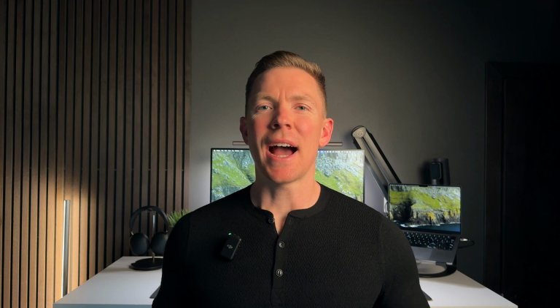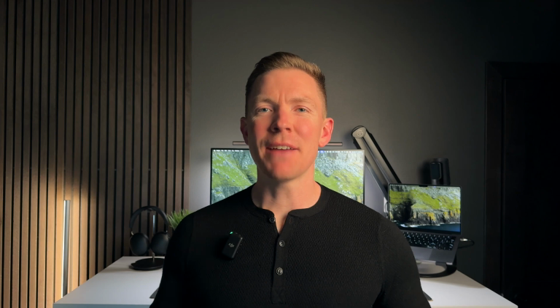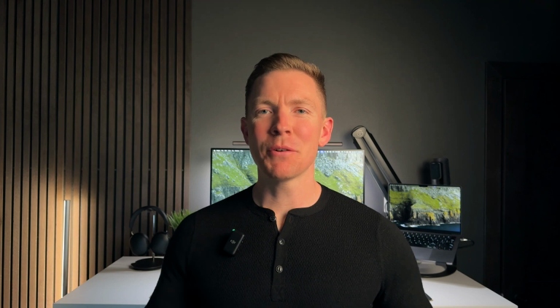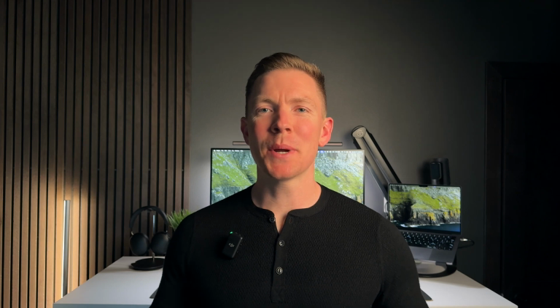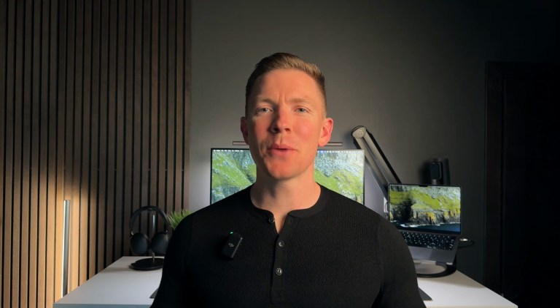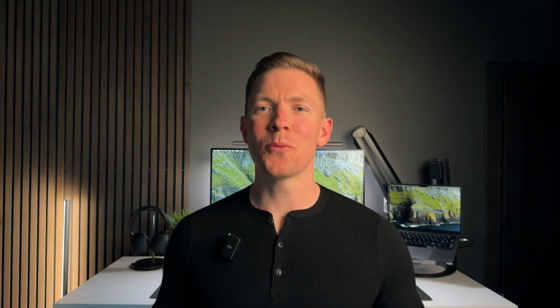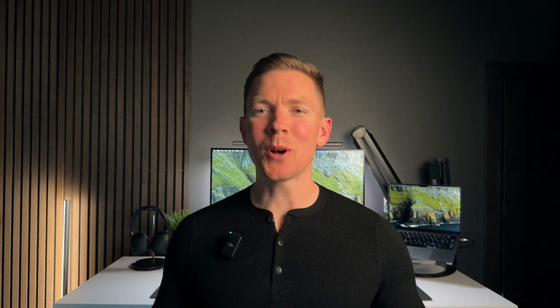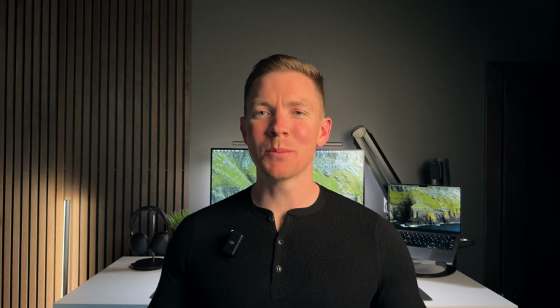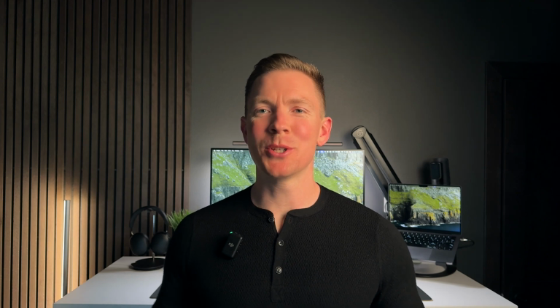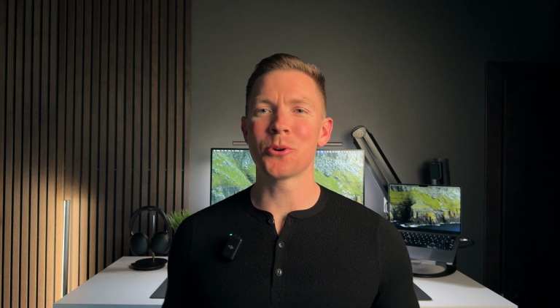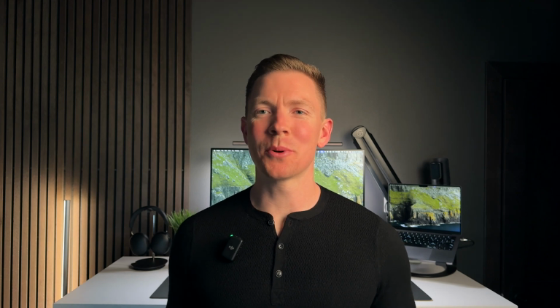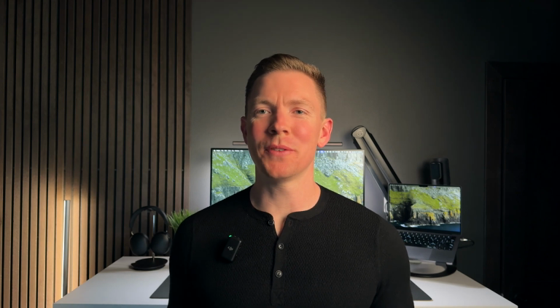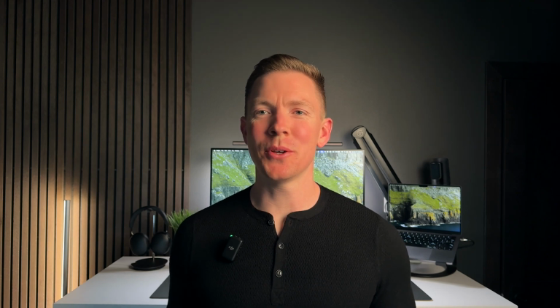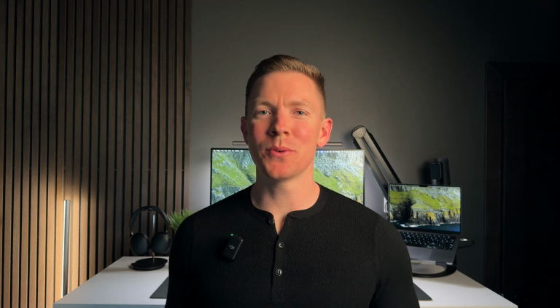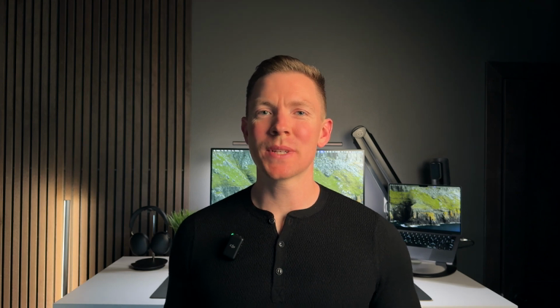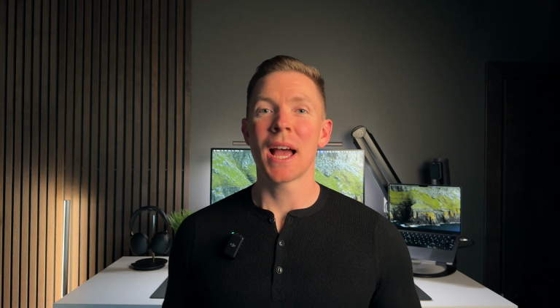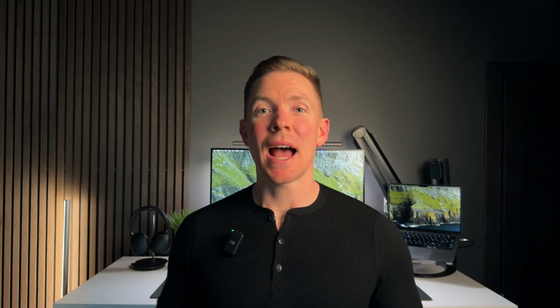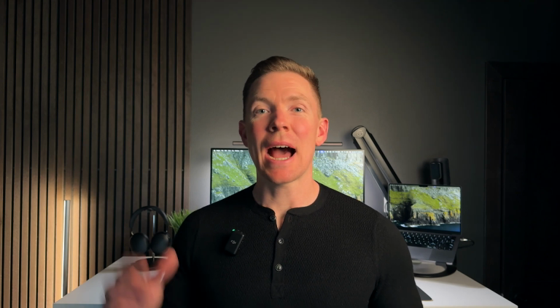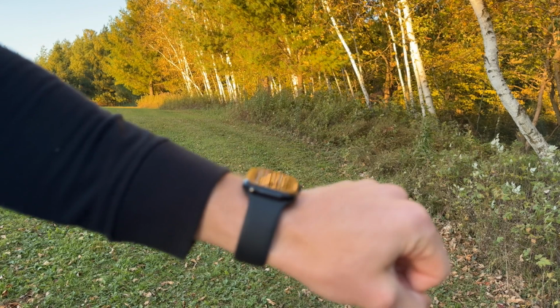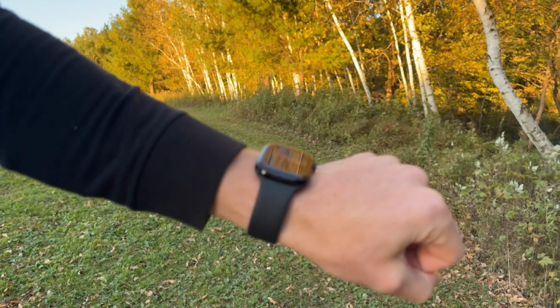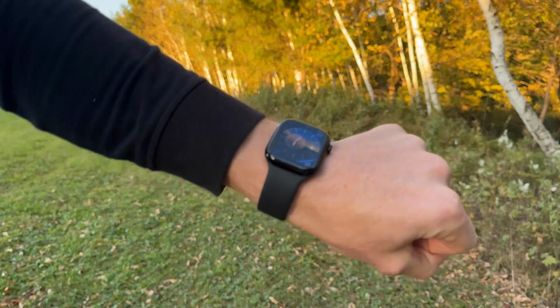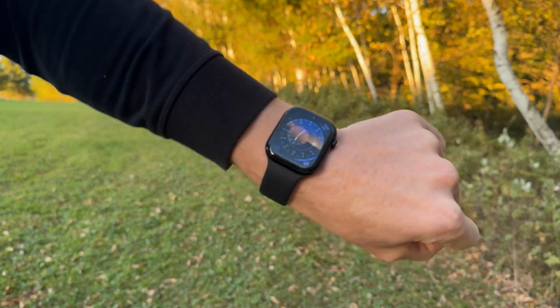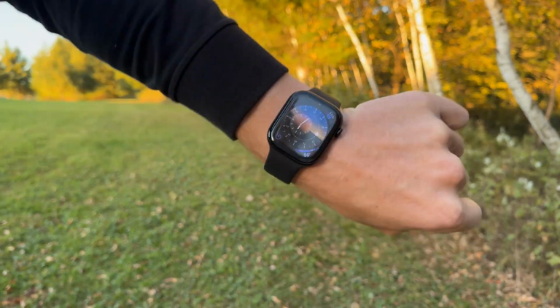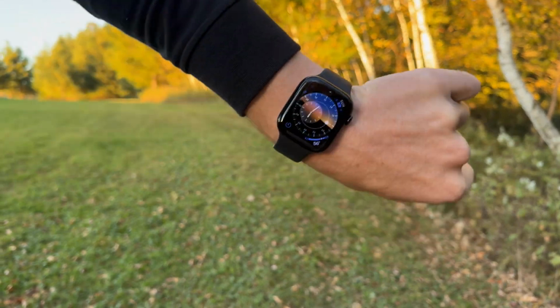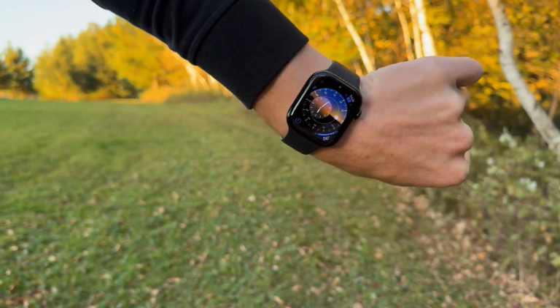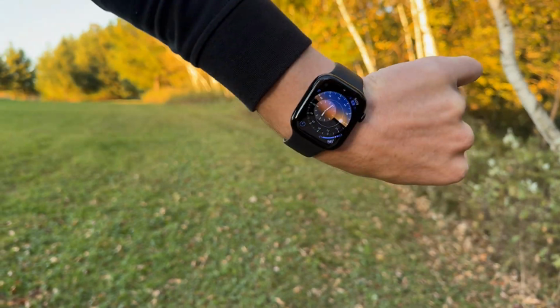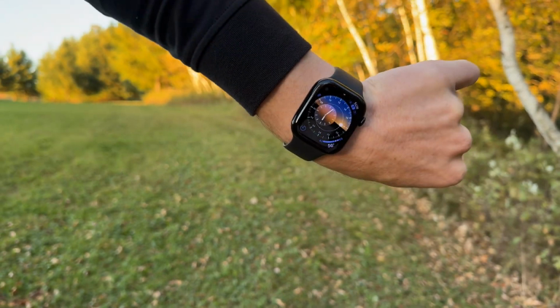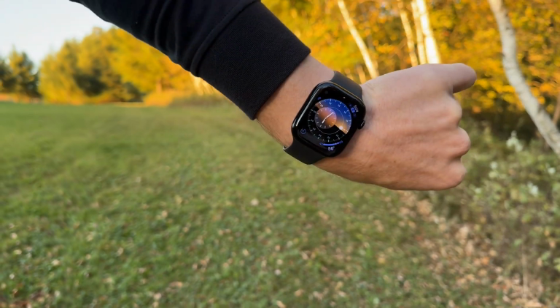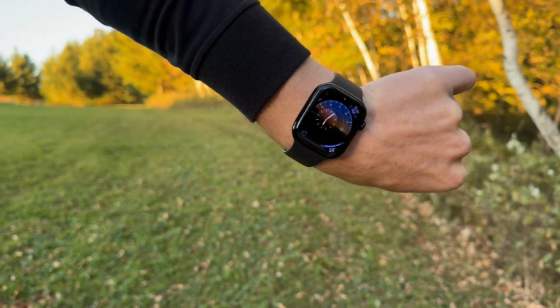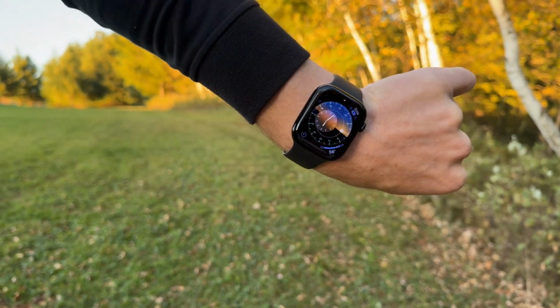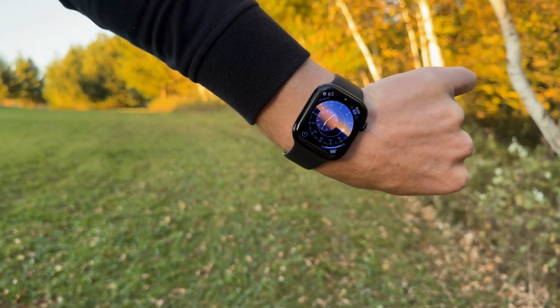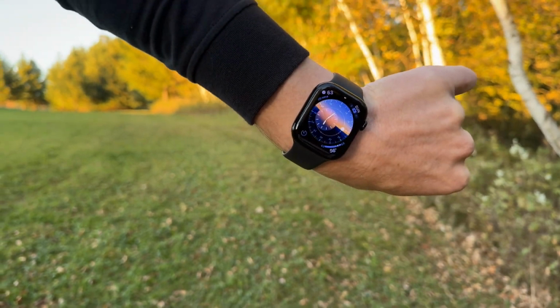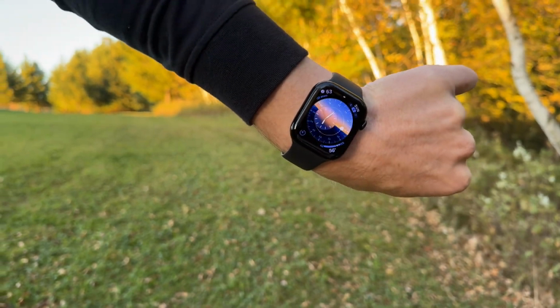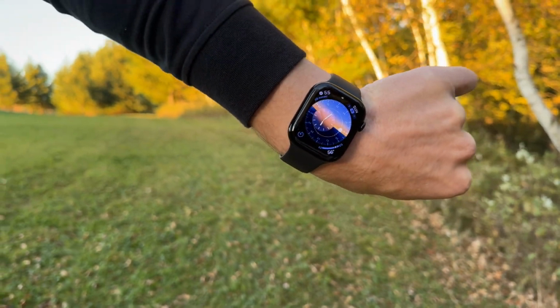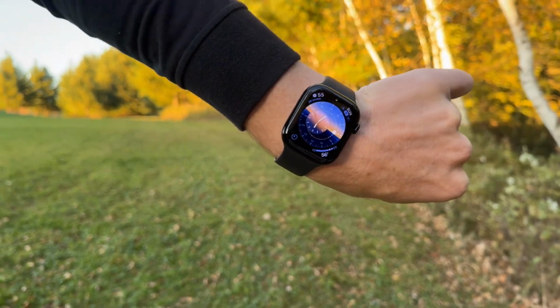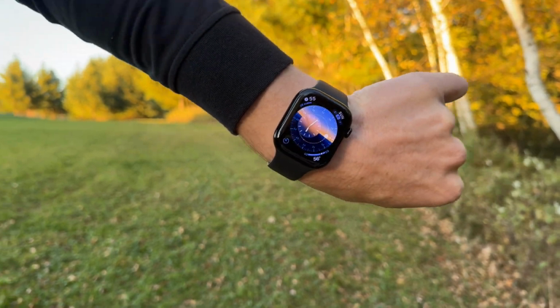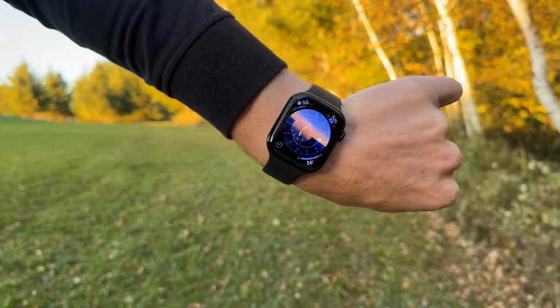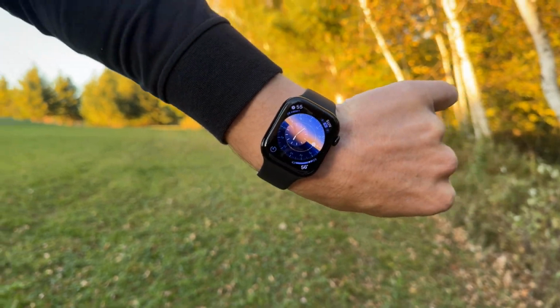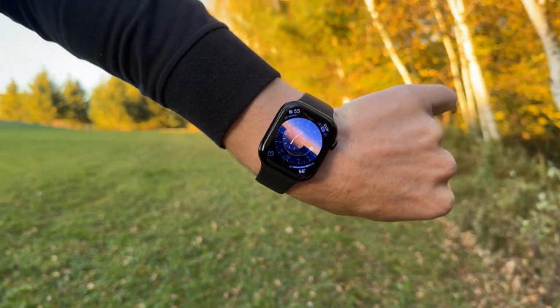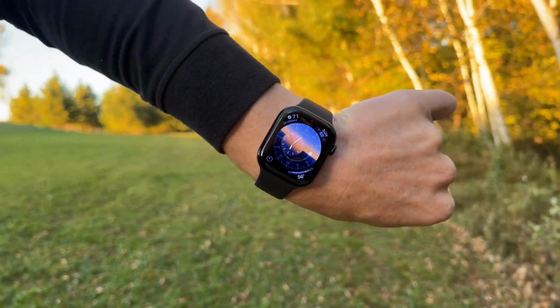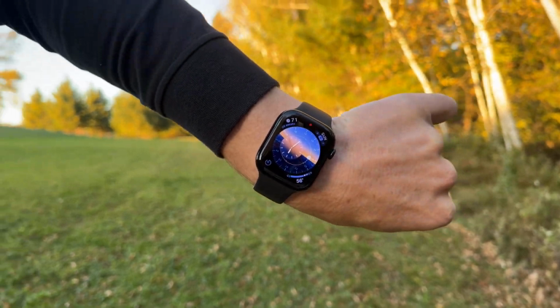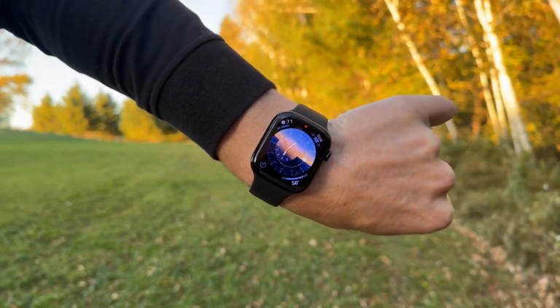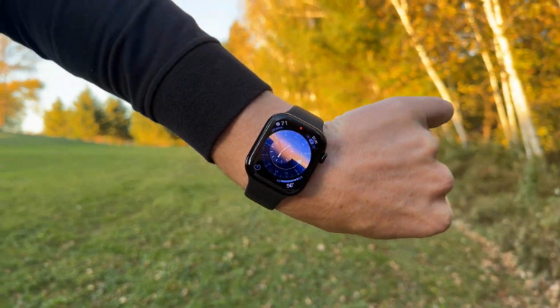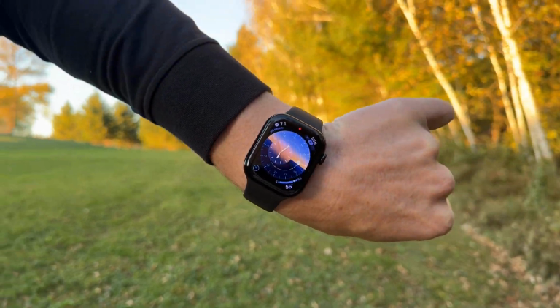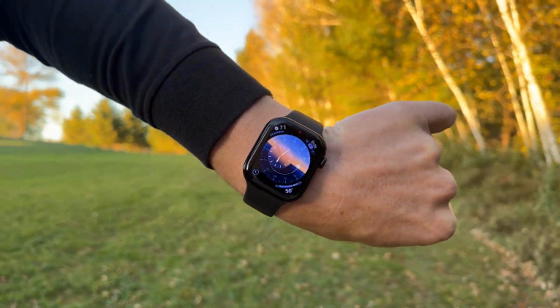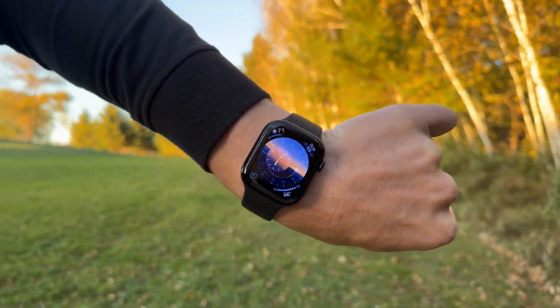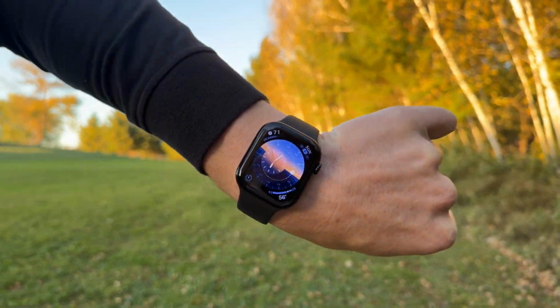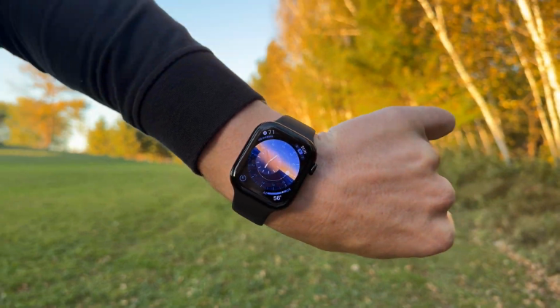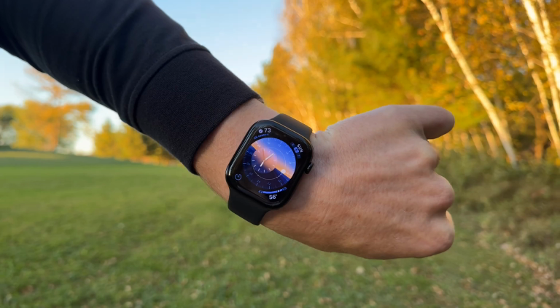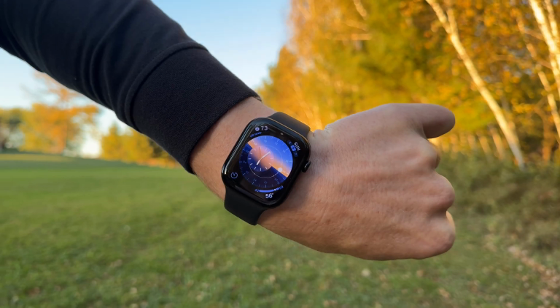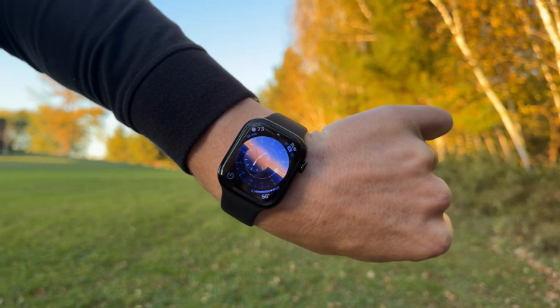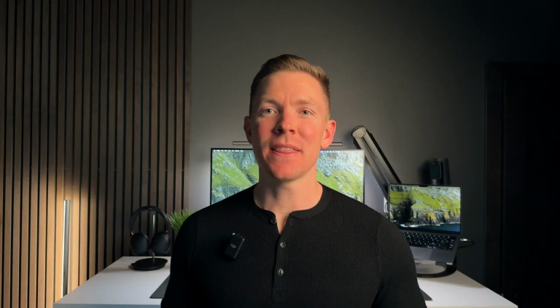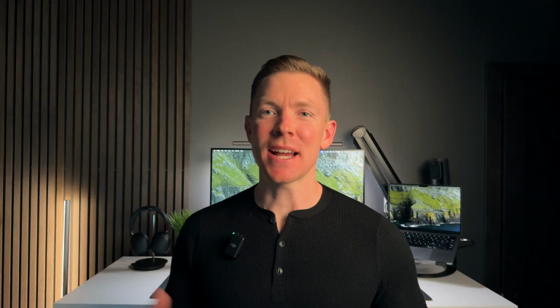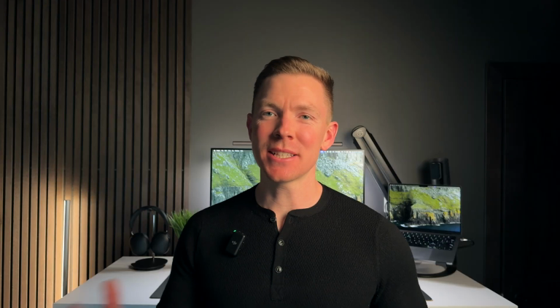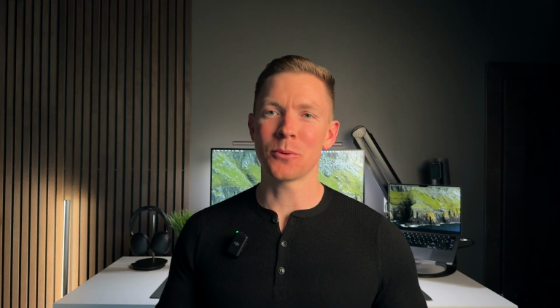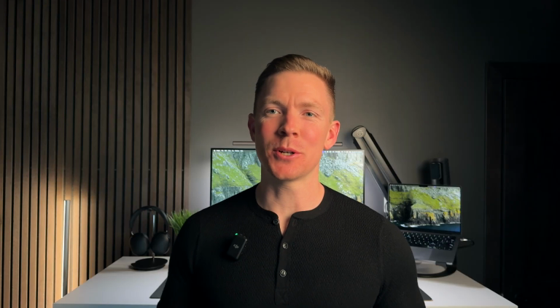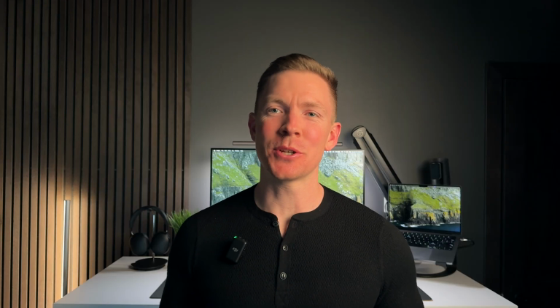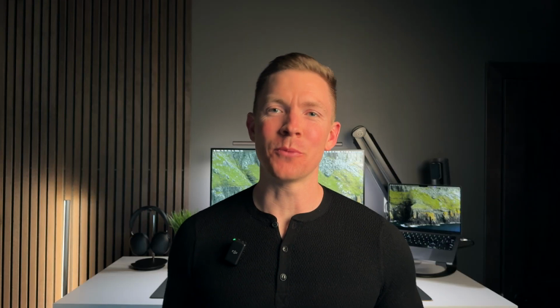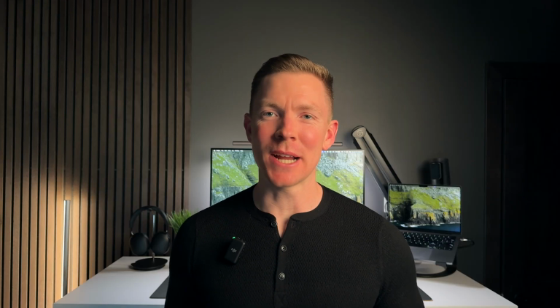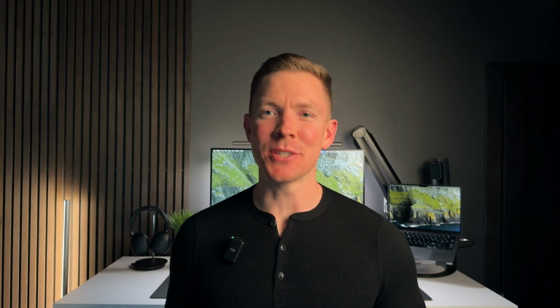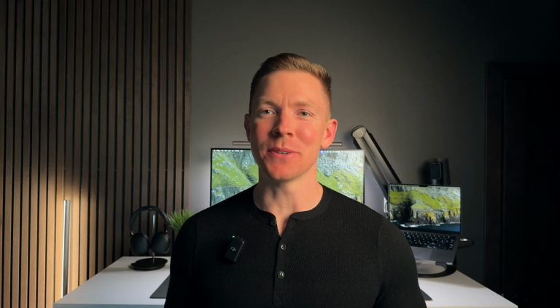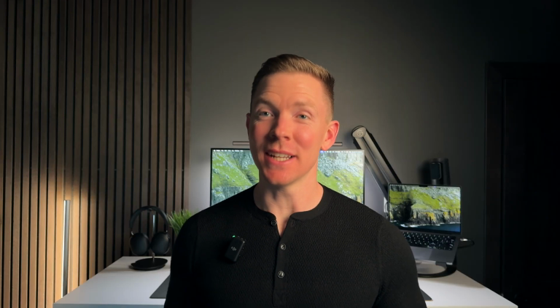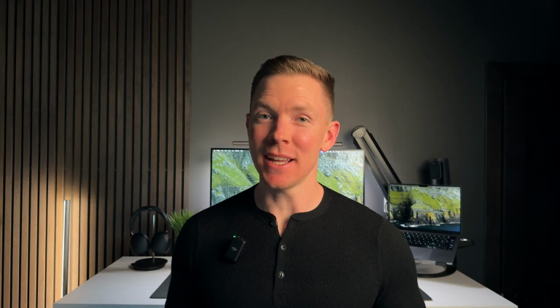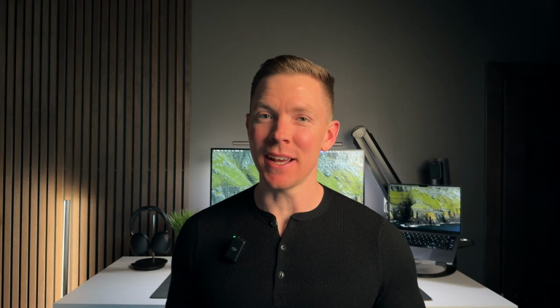Hi everyone and welcome to Joe Reviews. How accurate is Apple Watch Series 10 at calculating VO2 max? That's the question we're answering today.